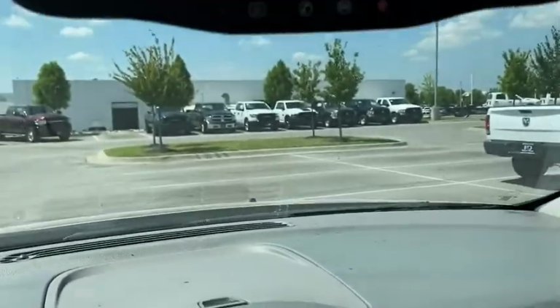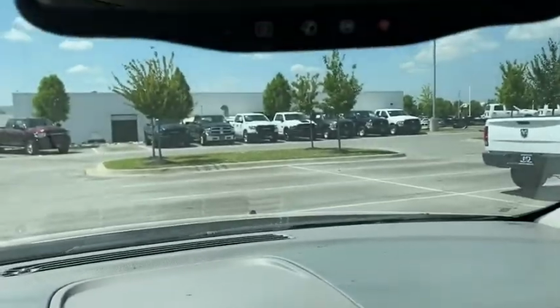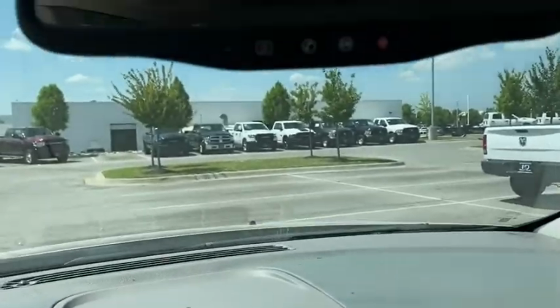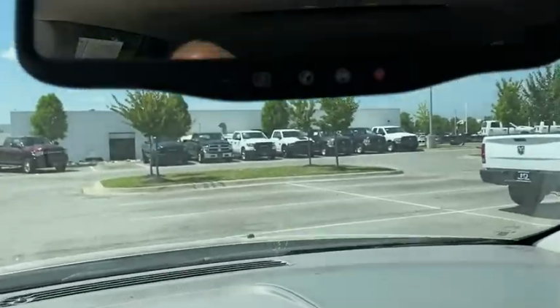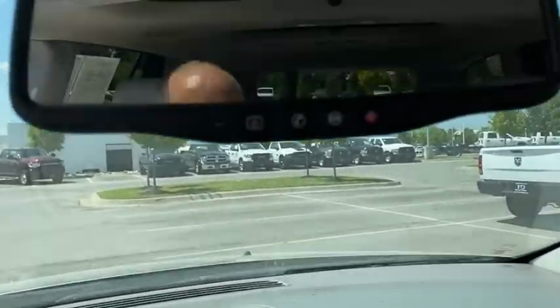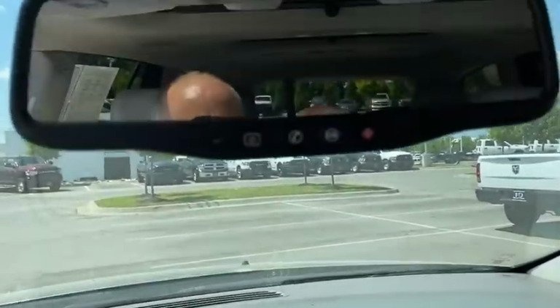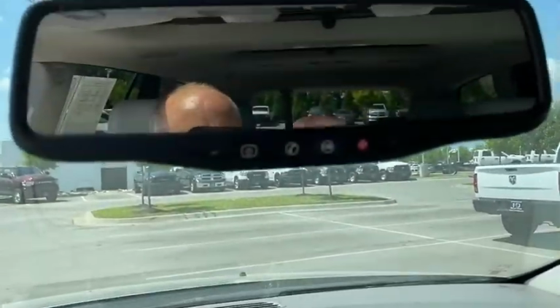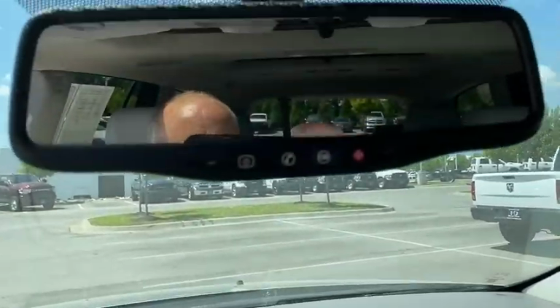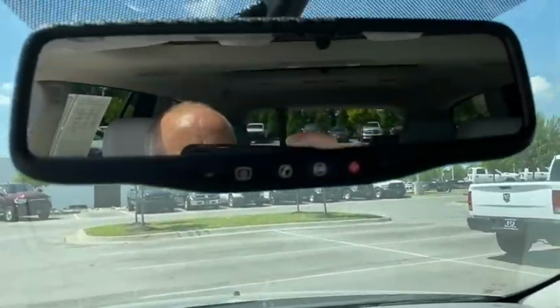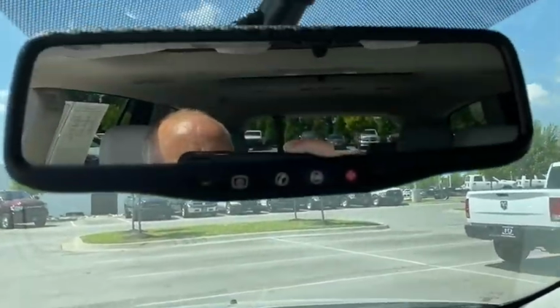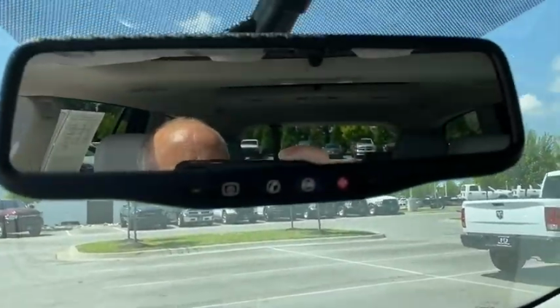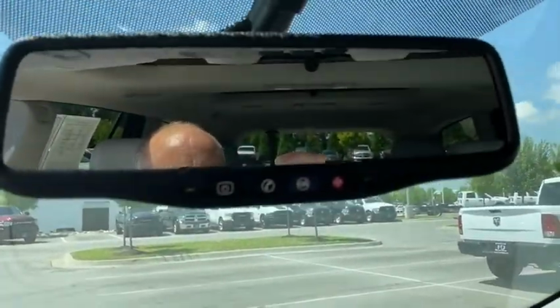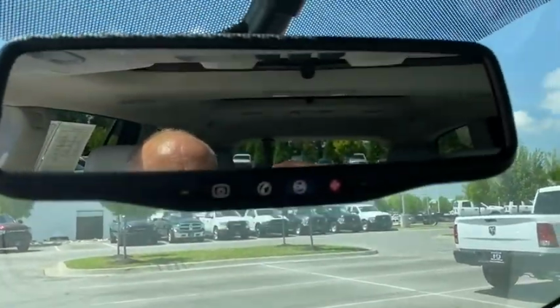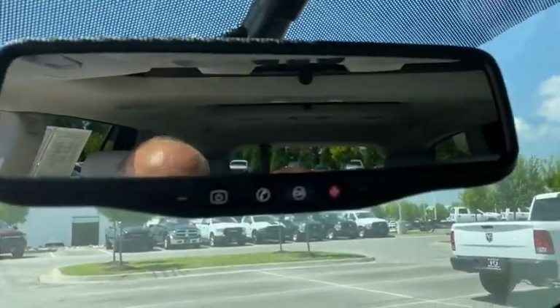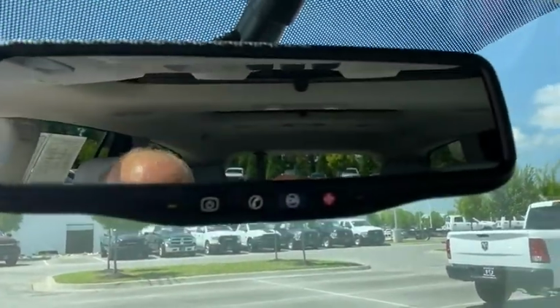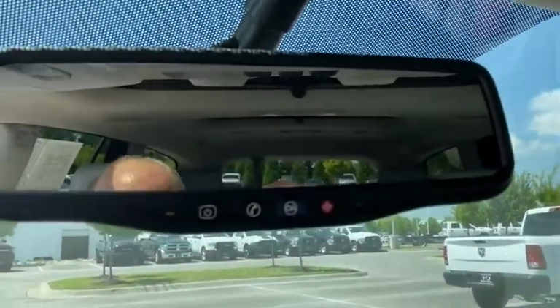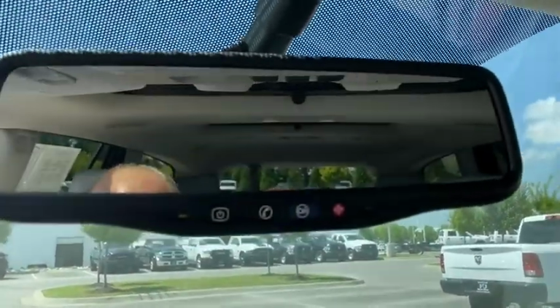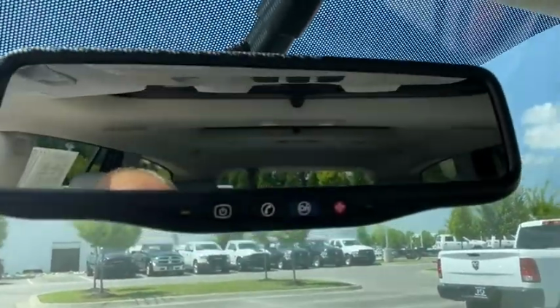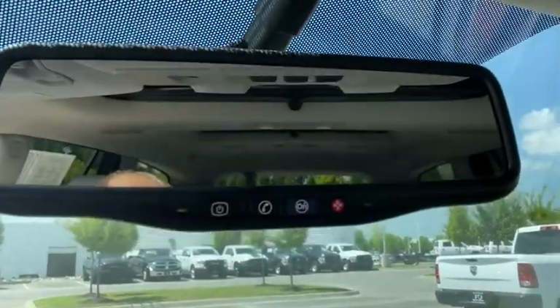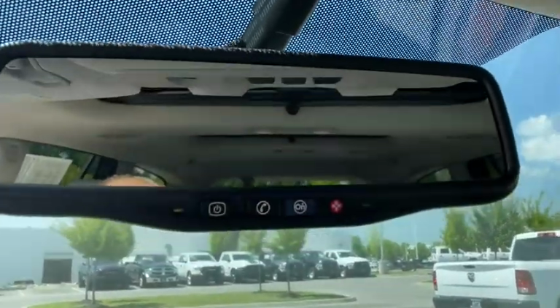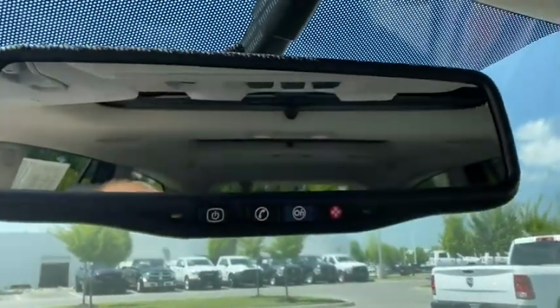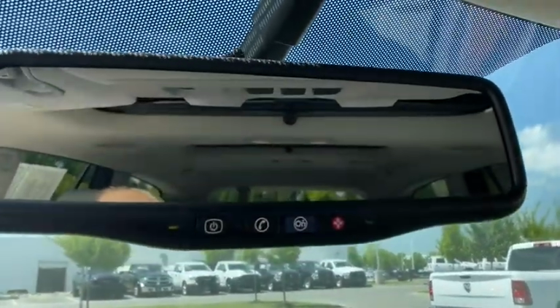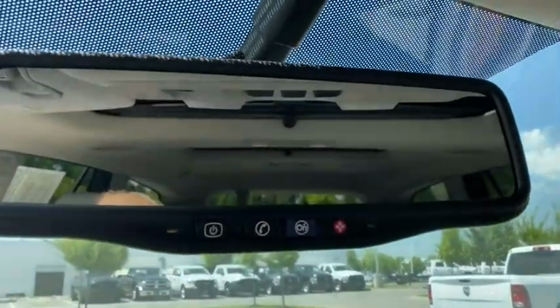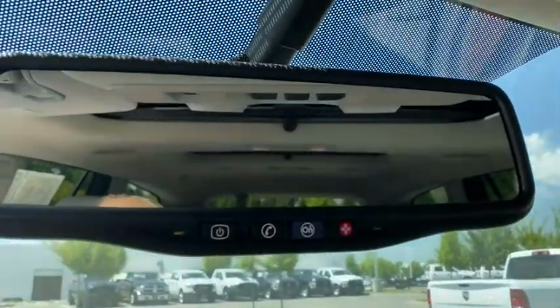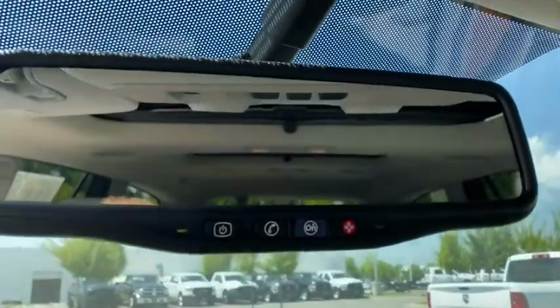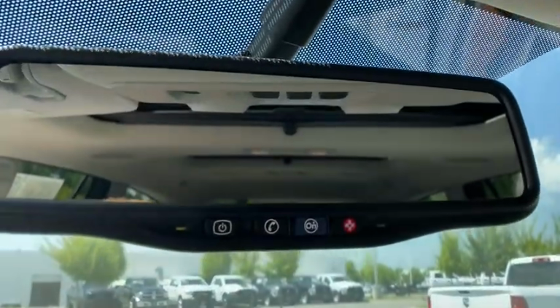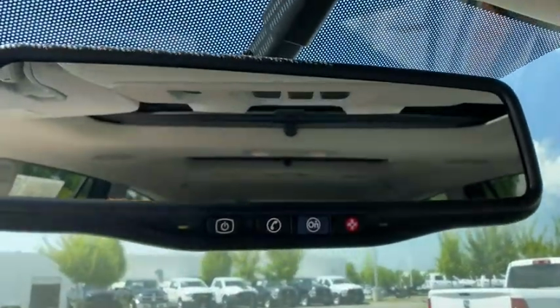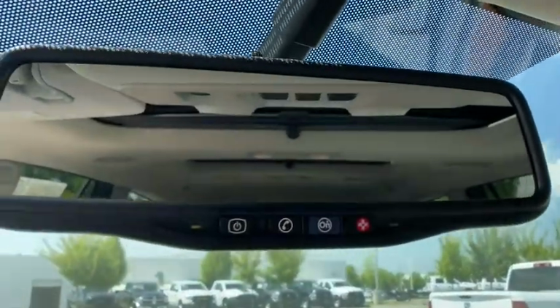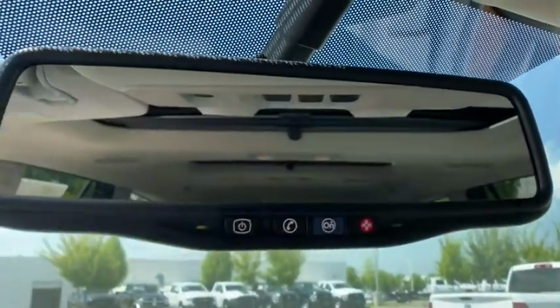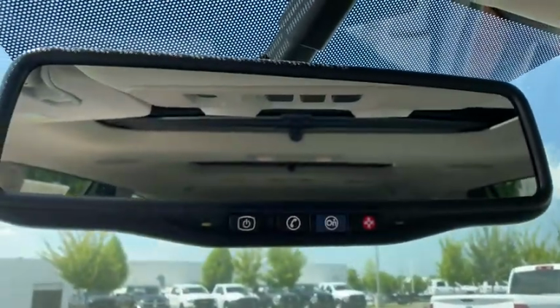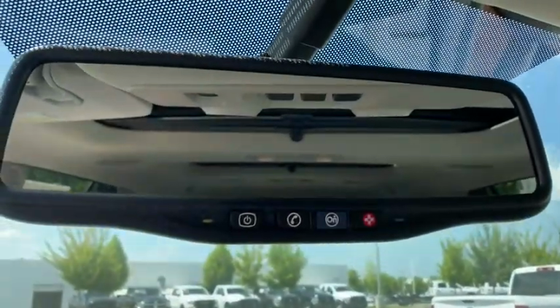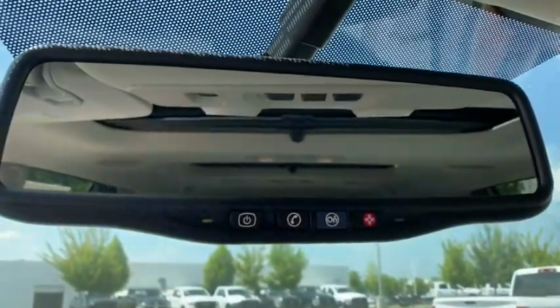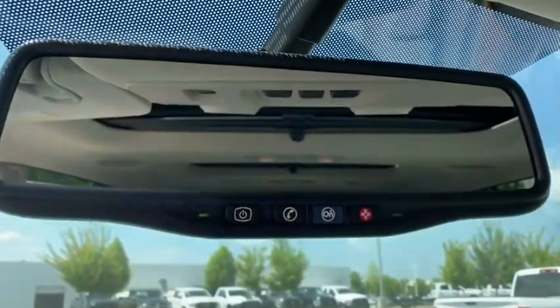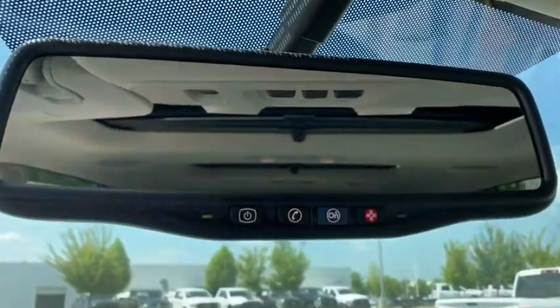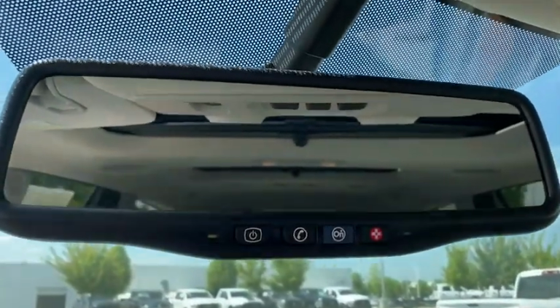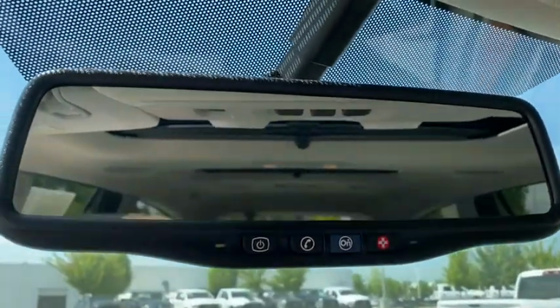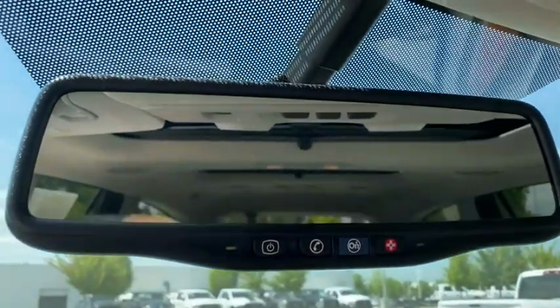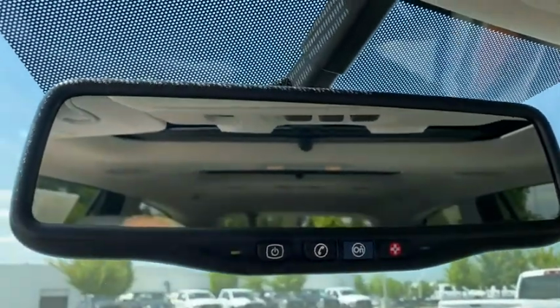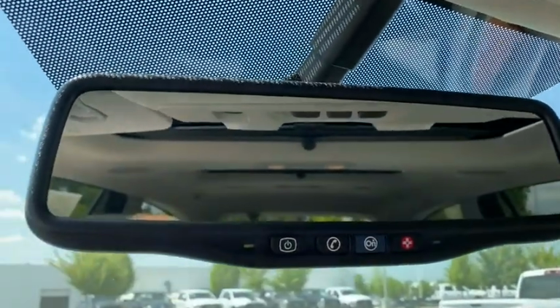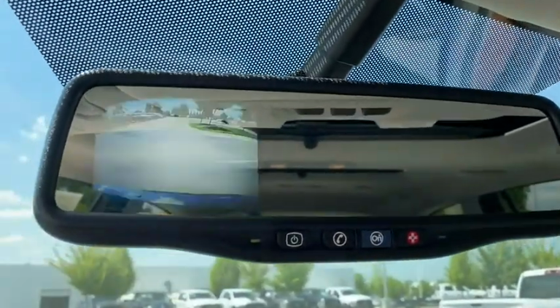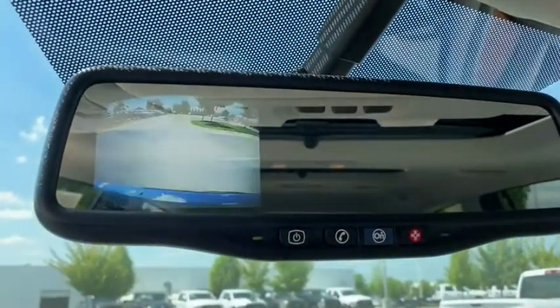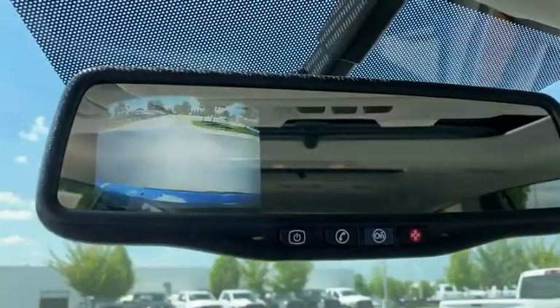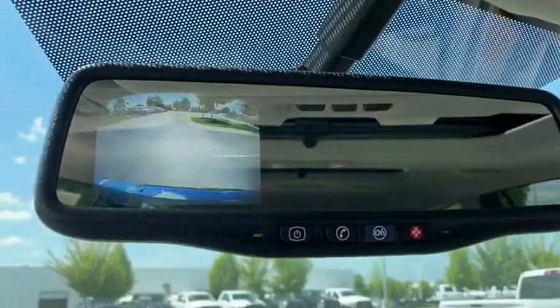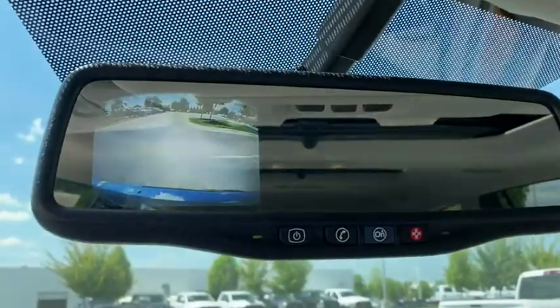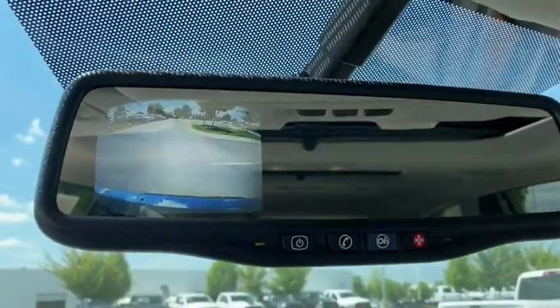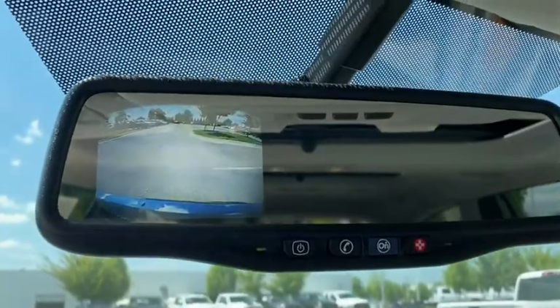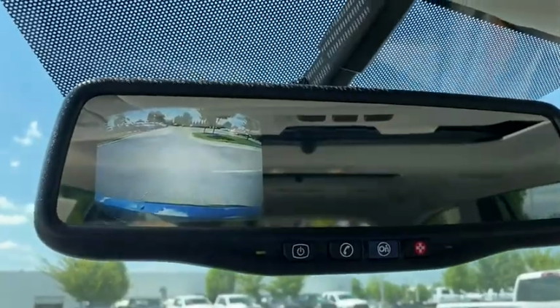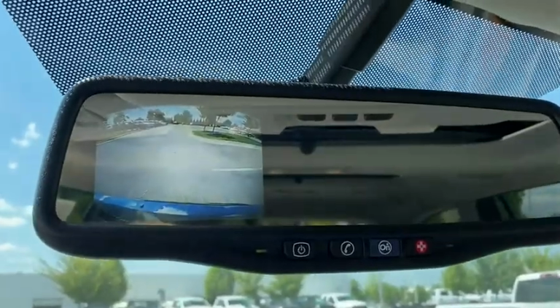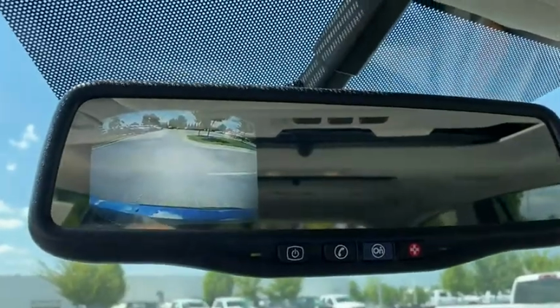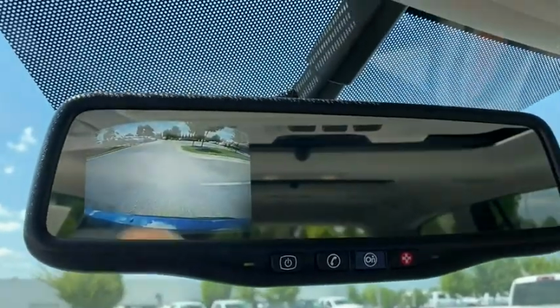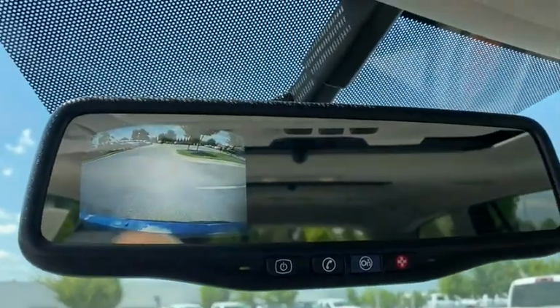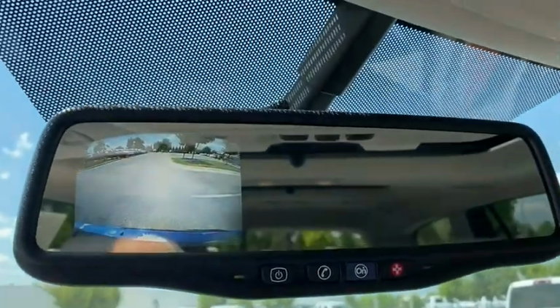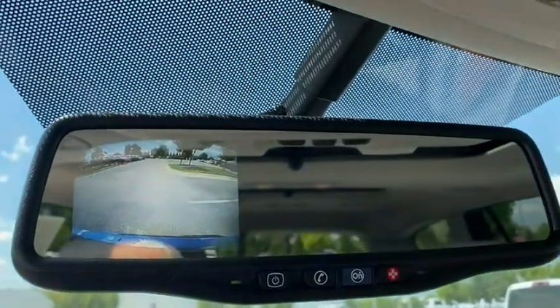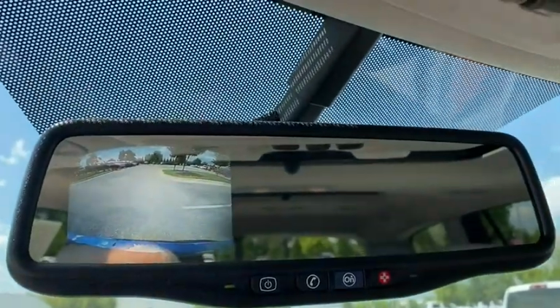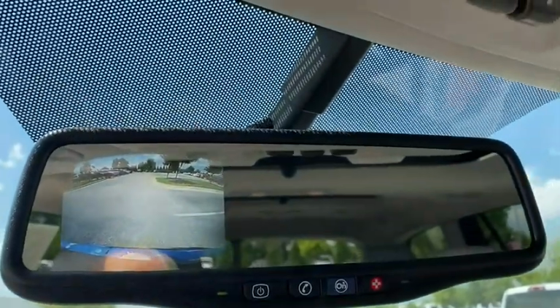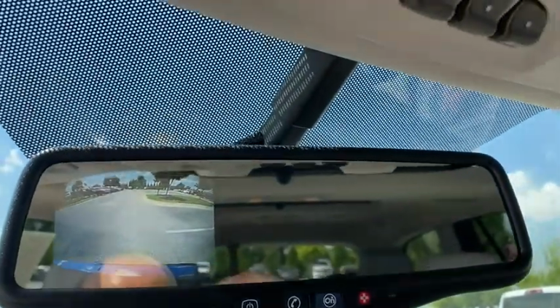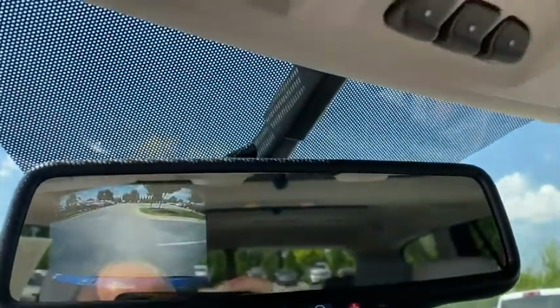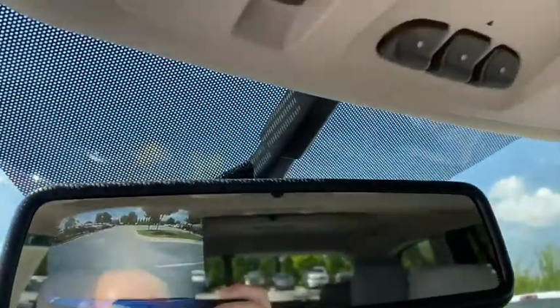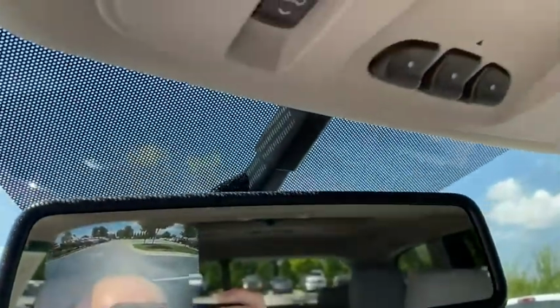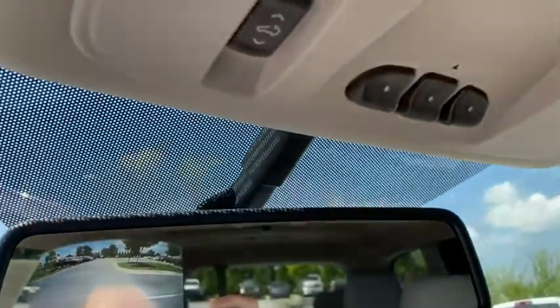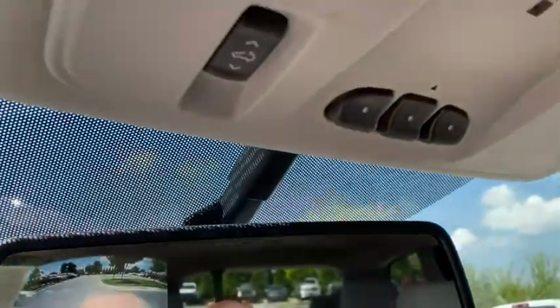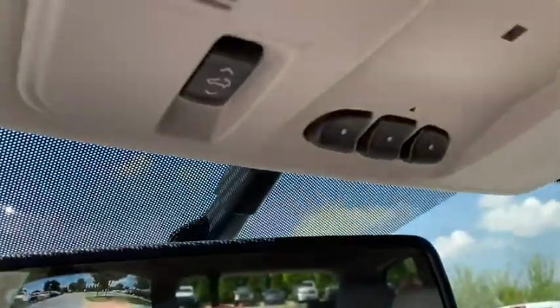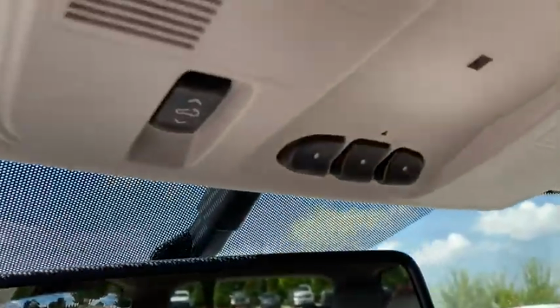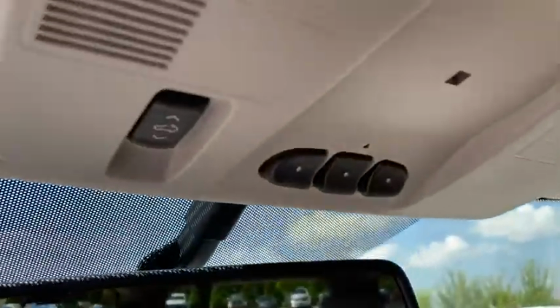Take this vehicle for a spin and see why so many shoppers are now proud owners. Thank you.